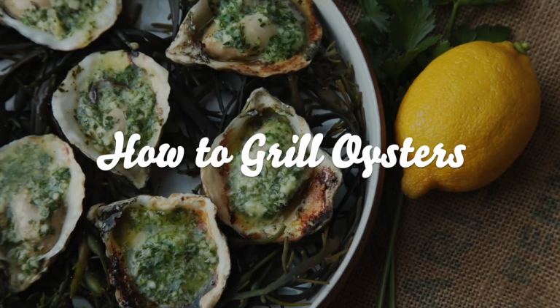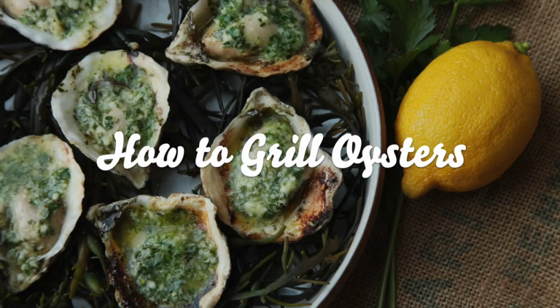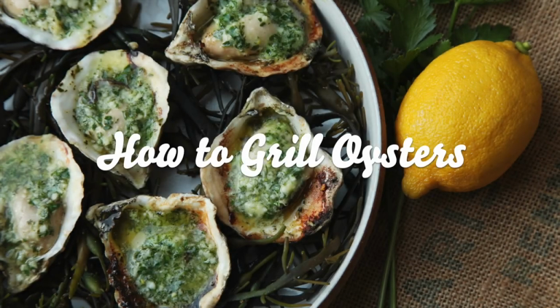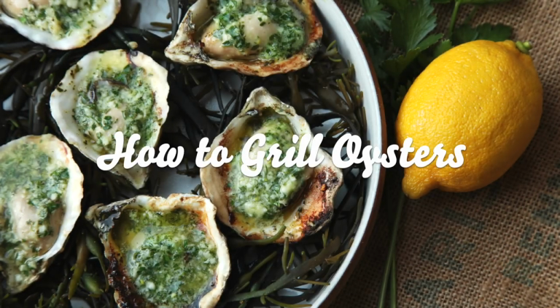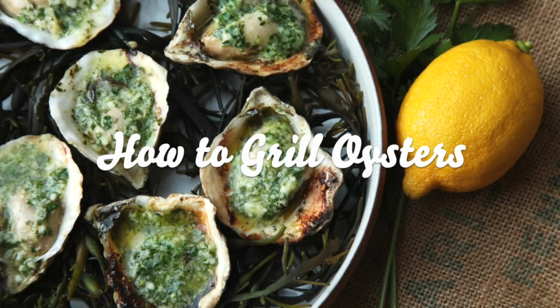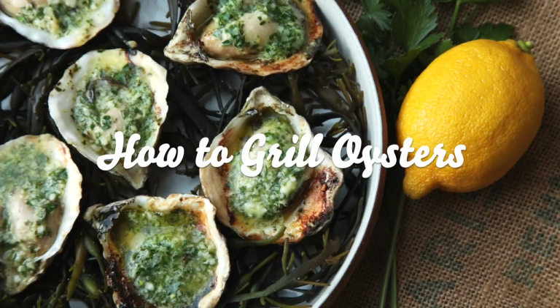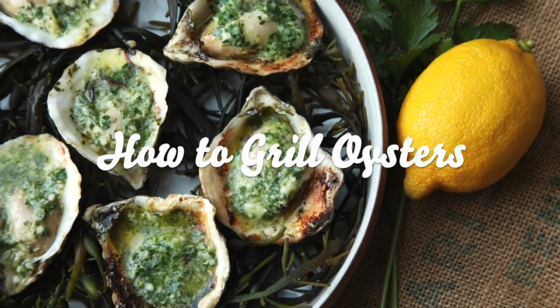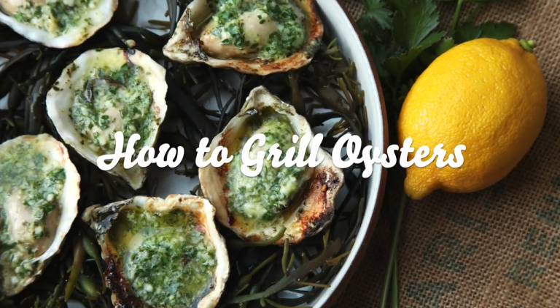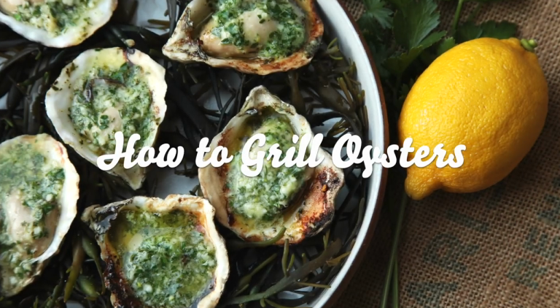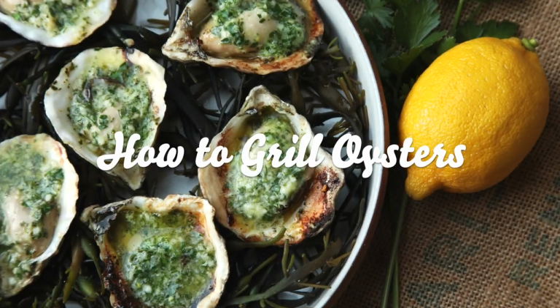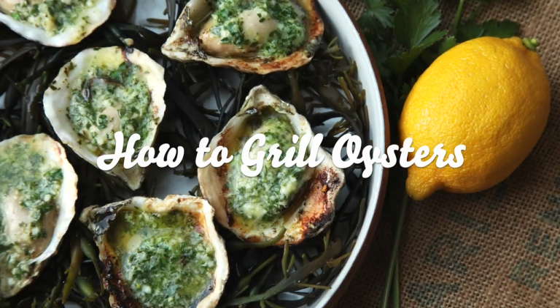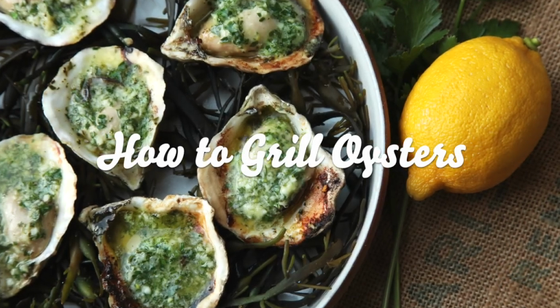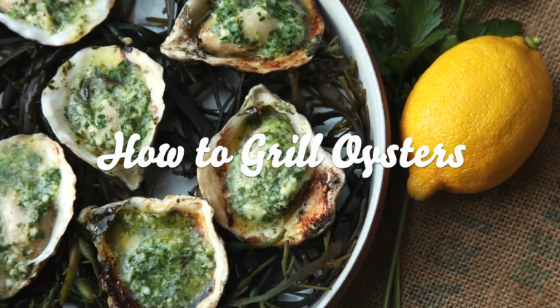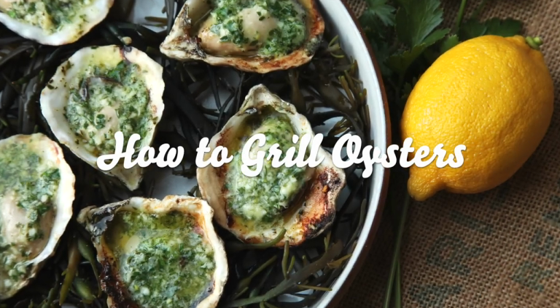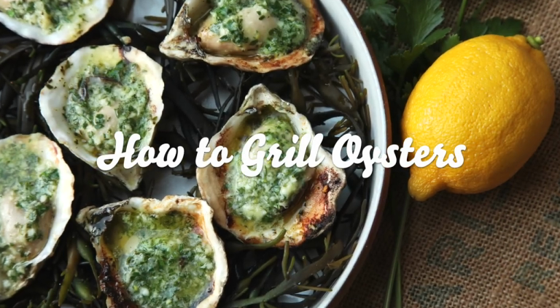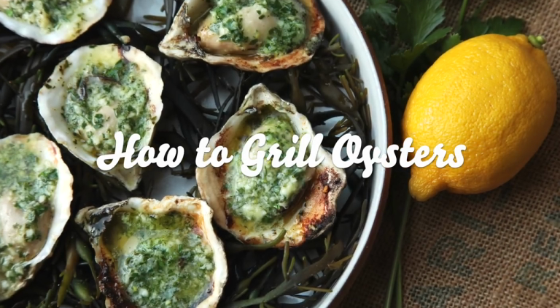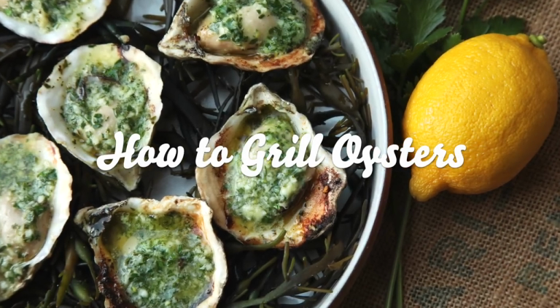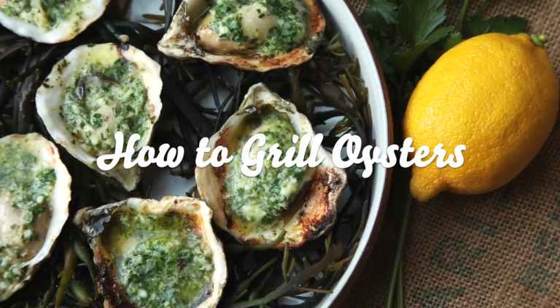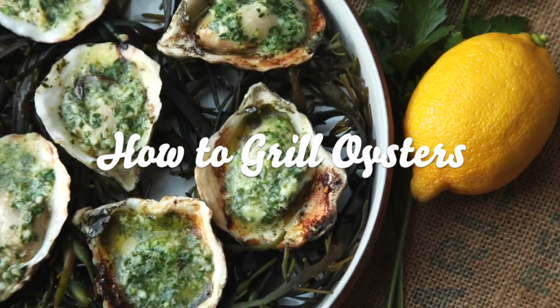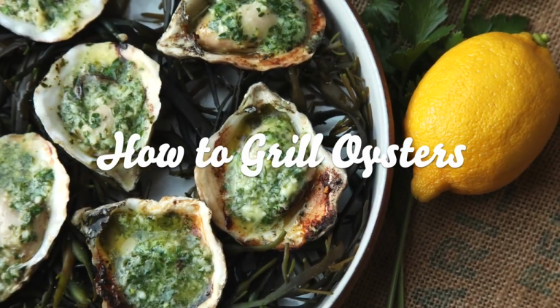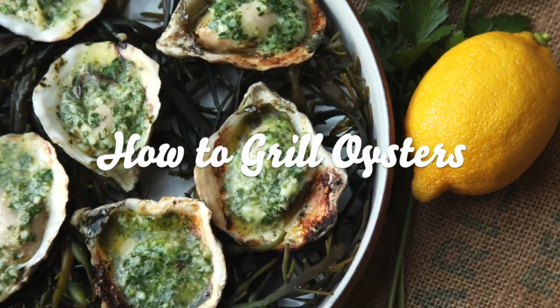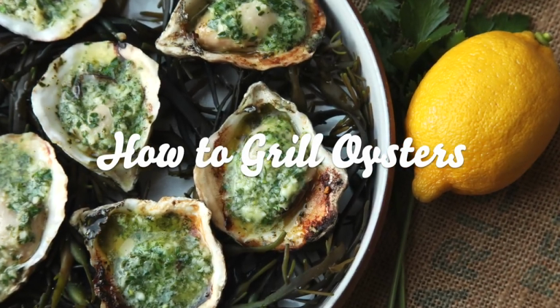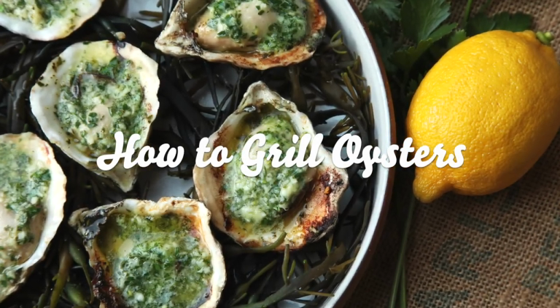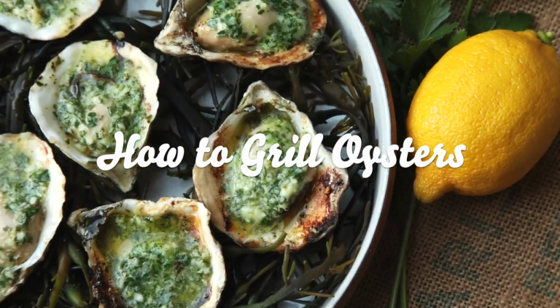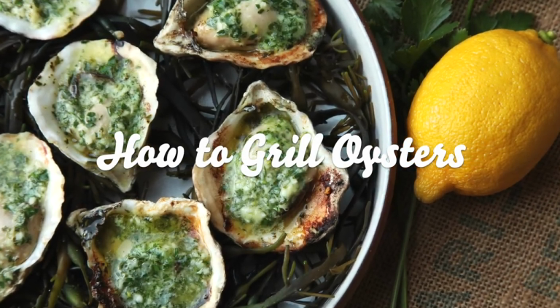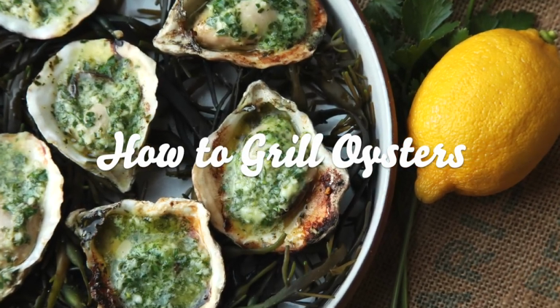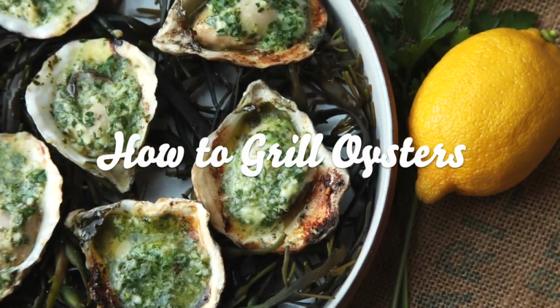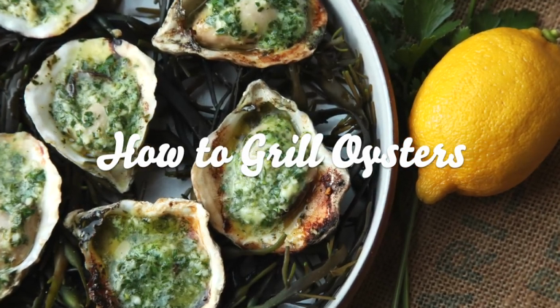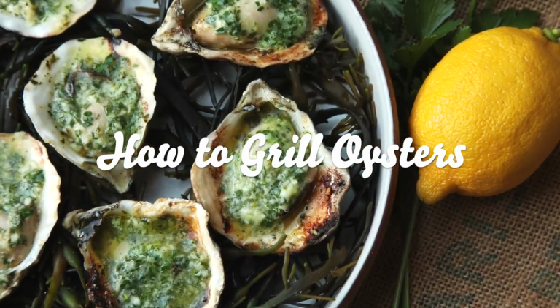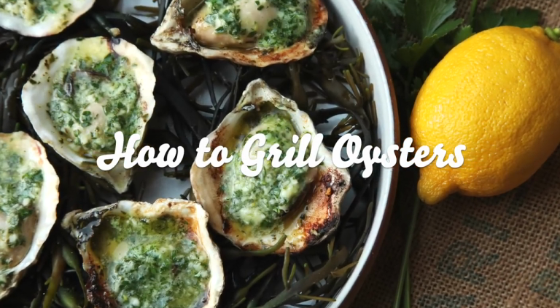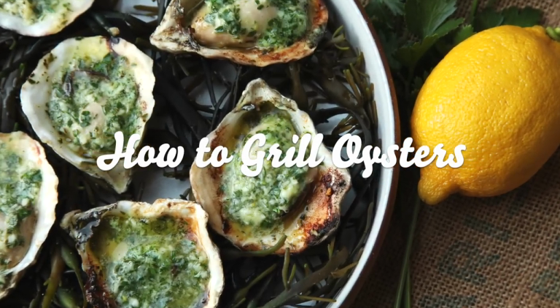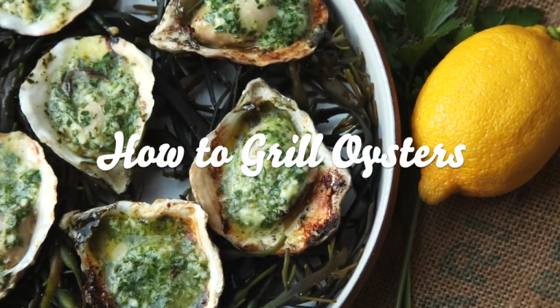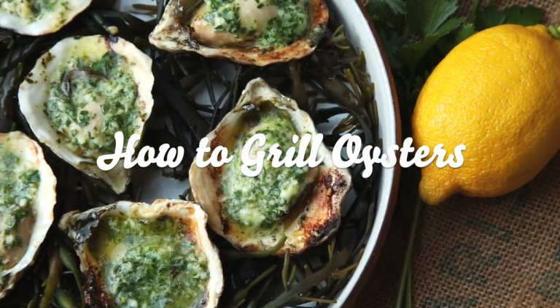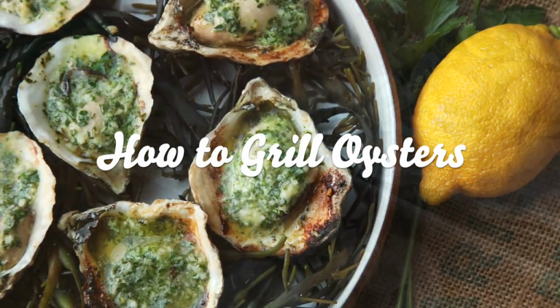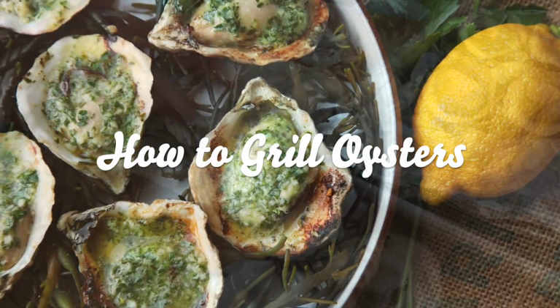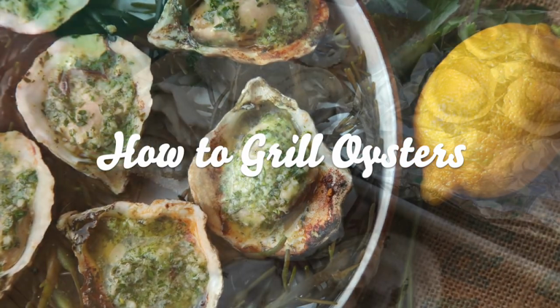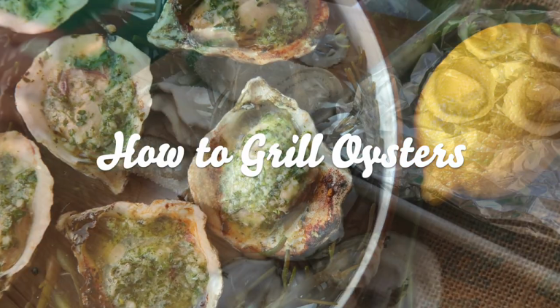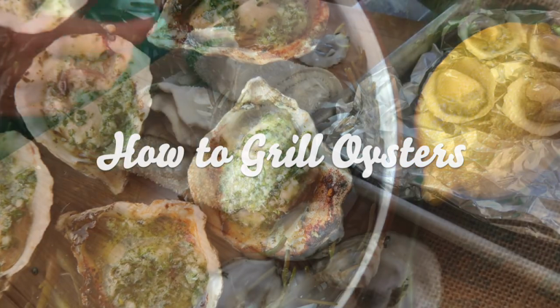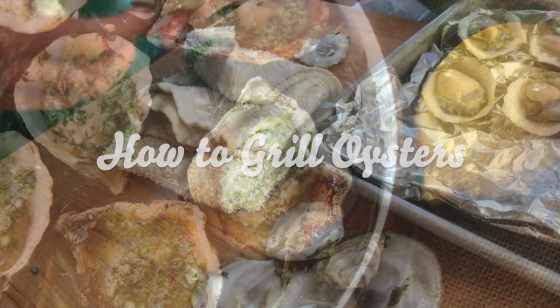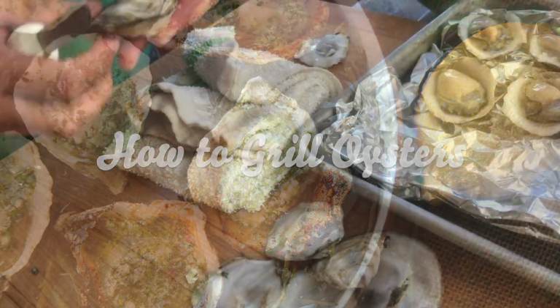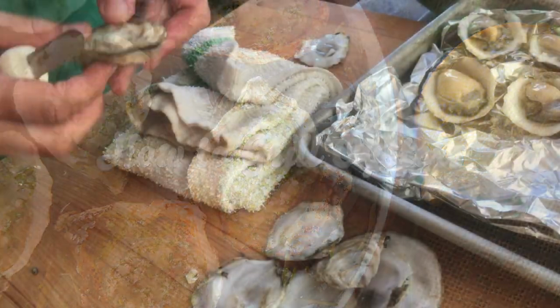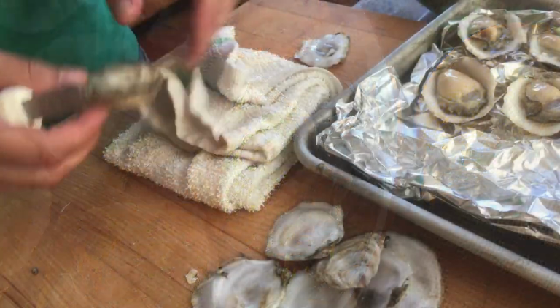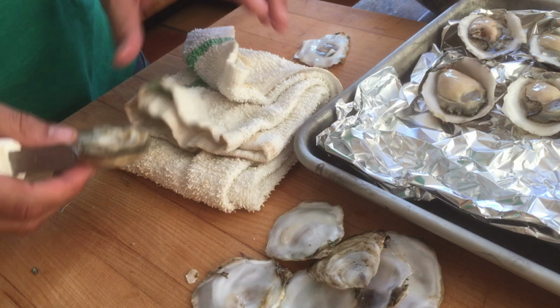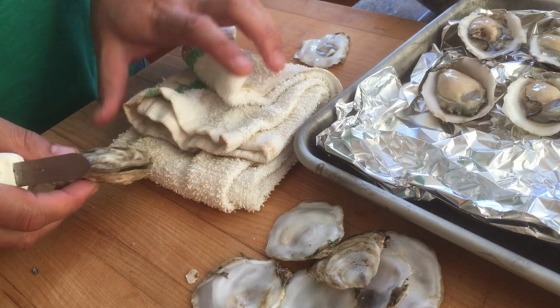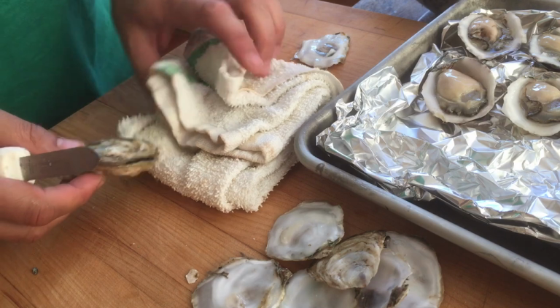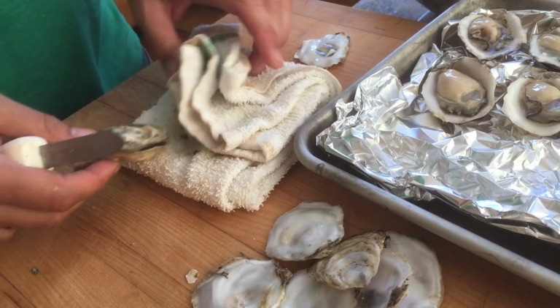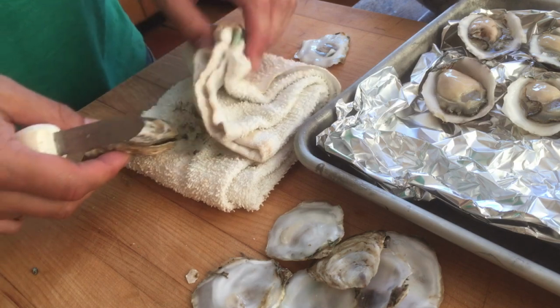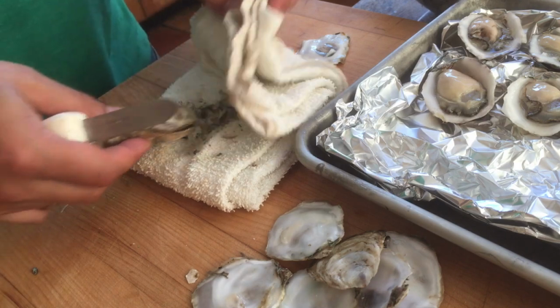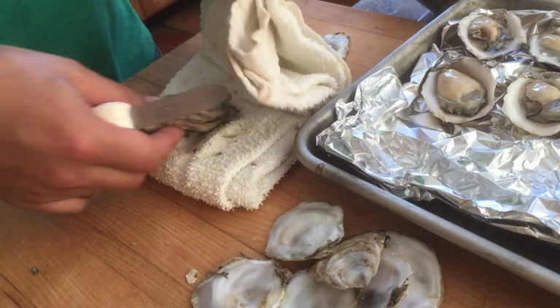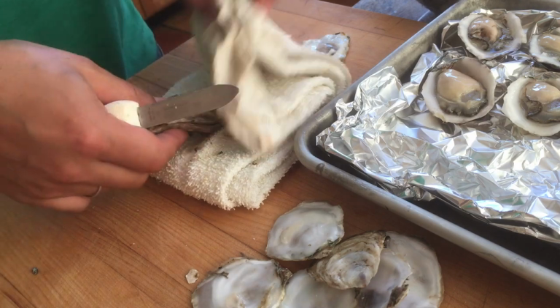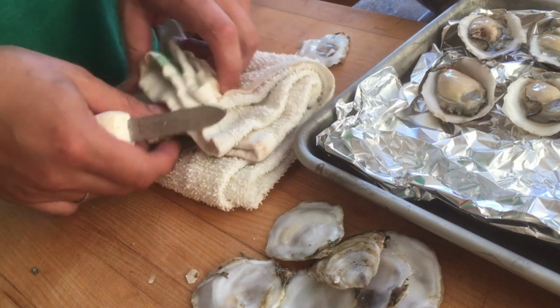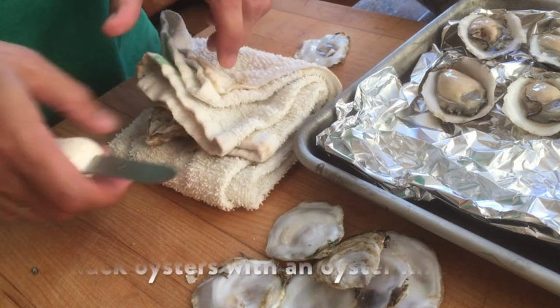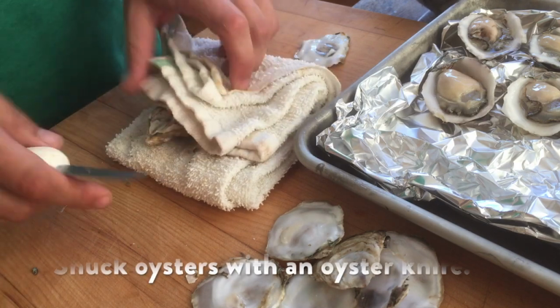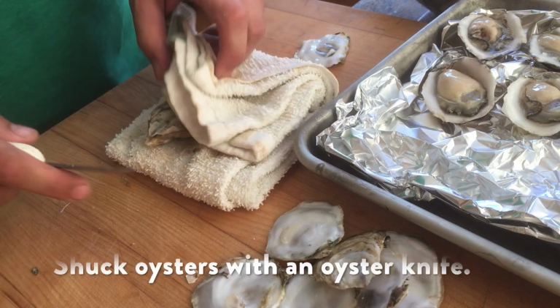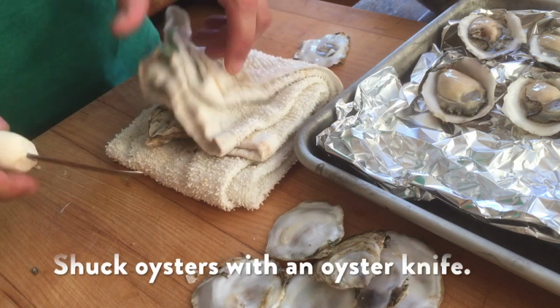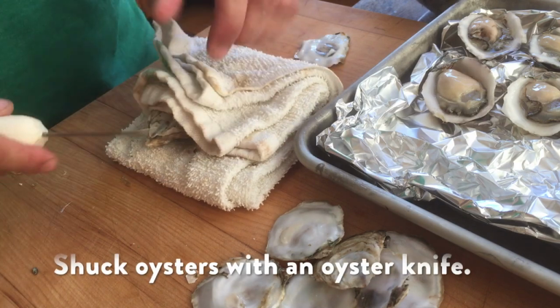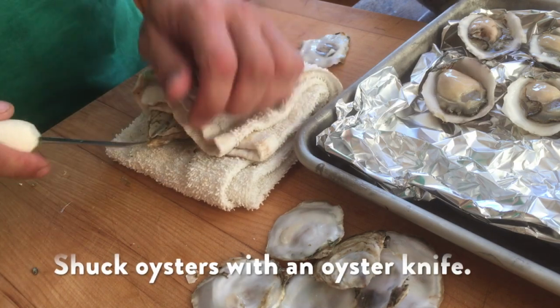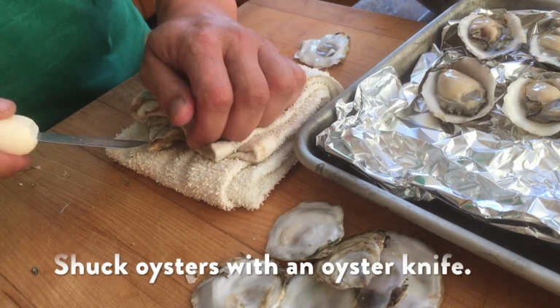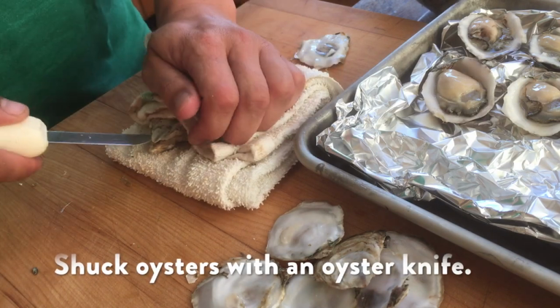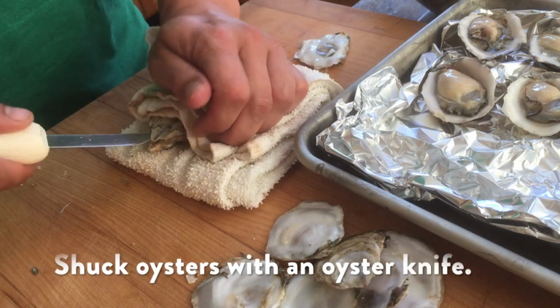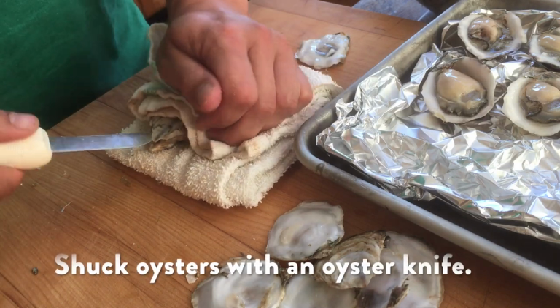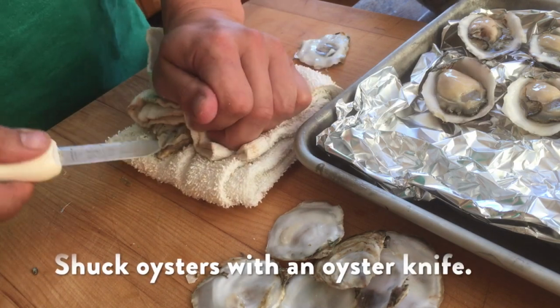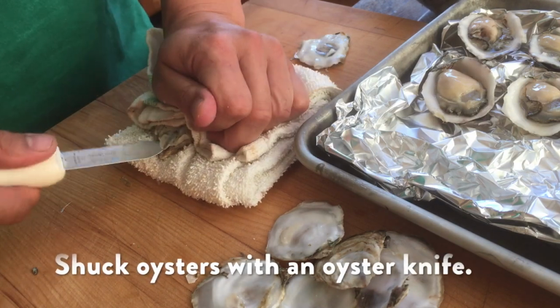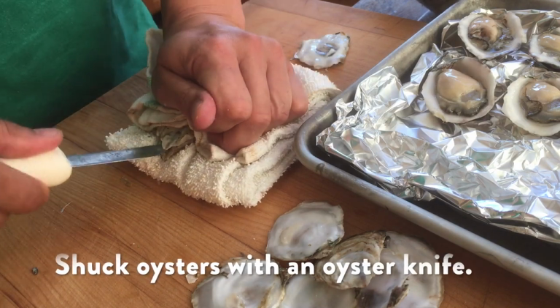This is Kenji Lopez-Alt from Serious Eats and today I'm grilling some oysters. I'm going to start by shucking these beautiful Pacific oysters.